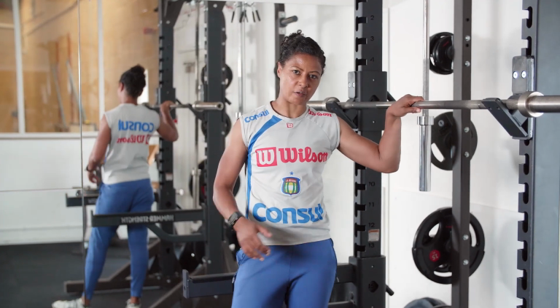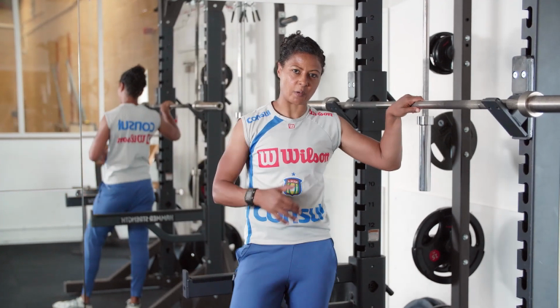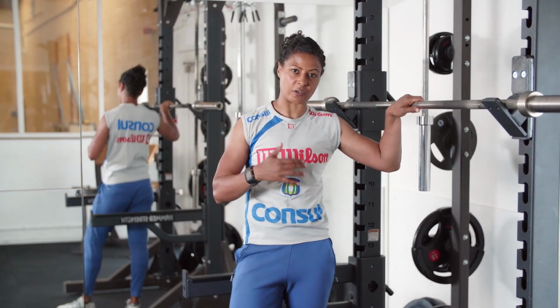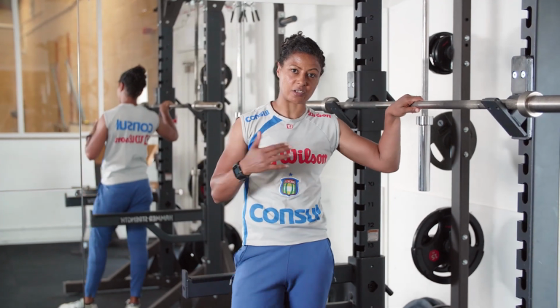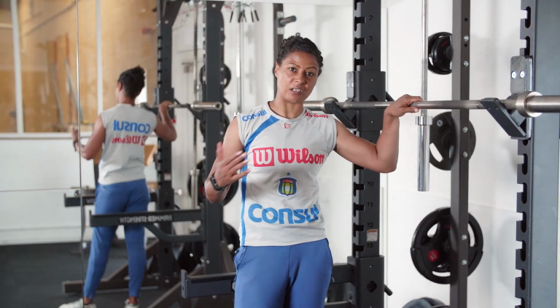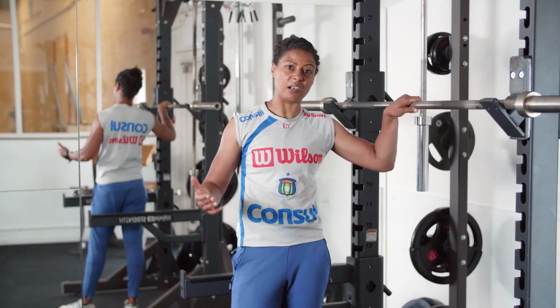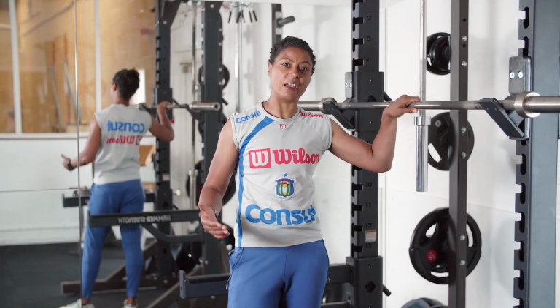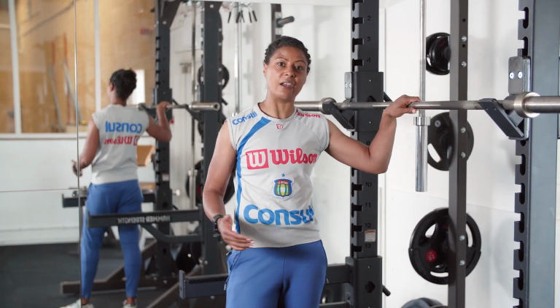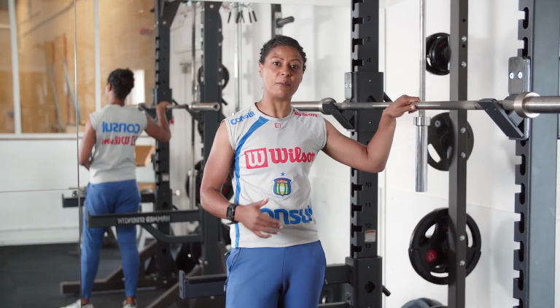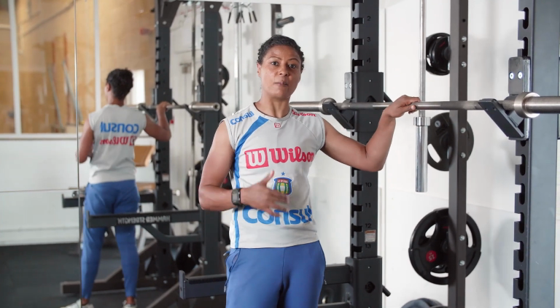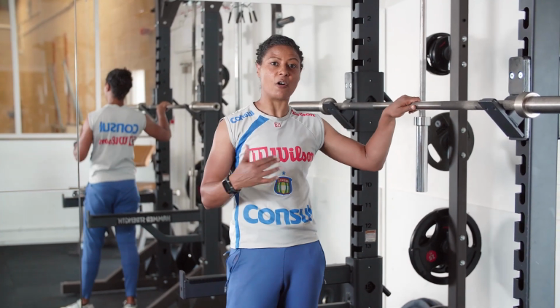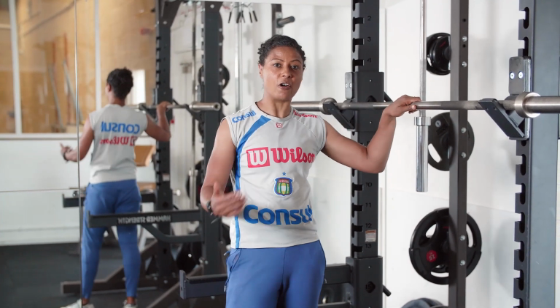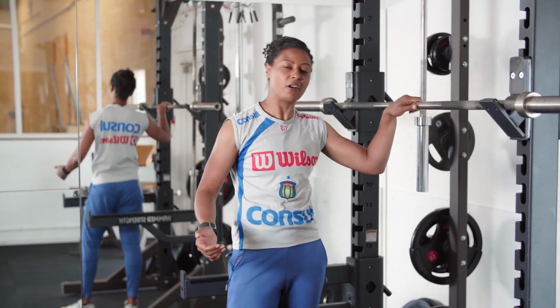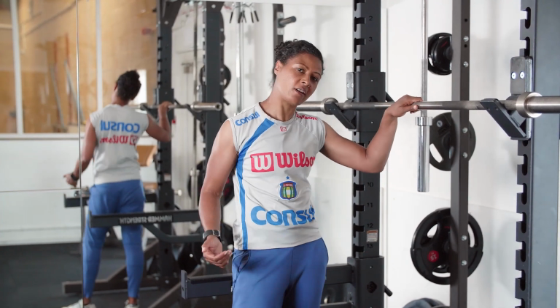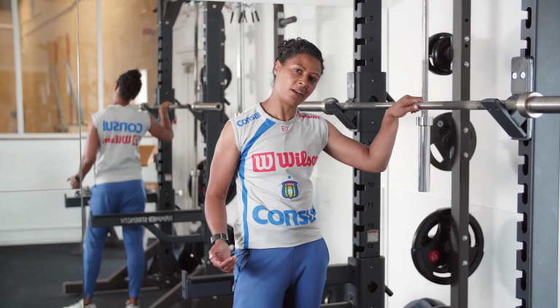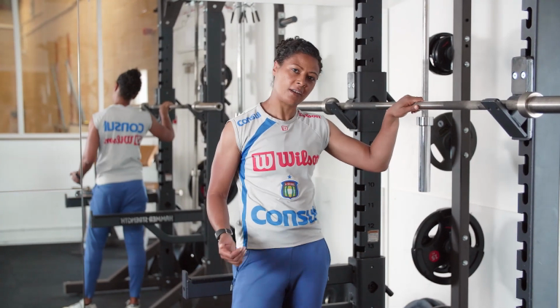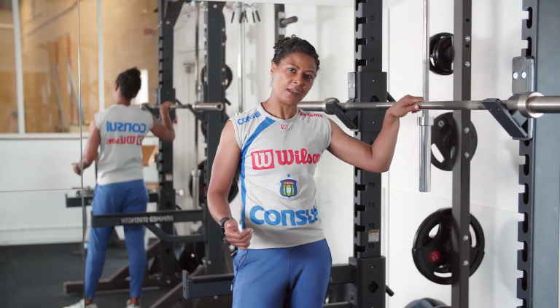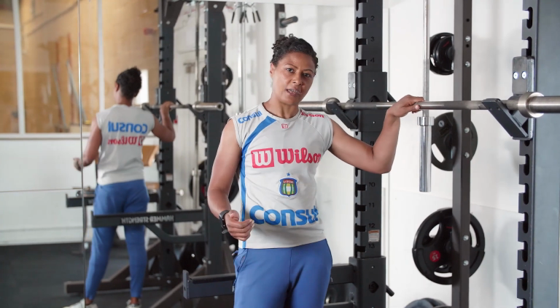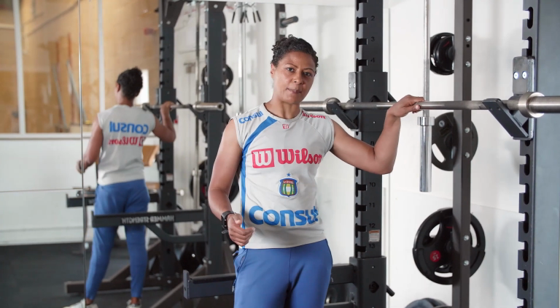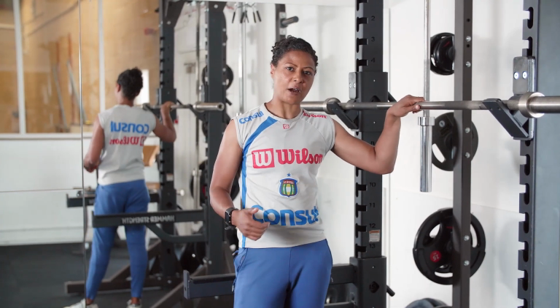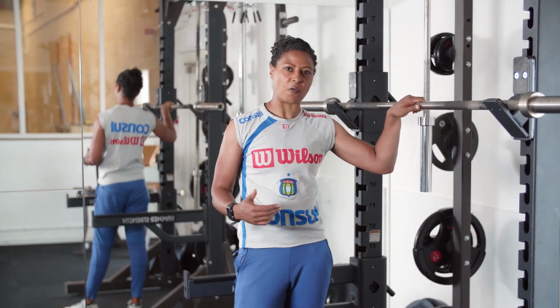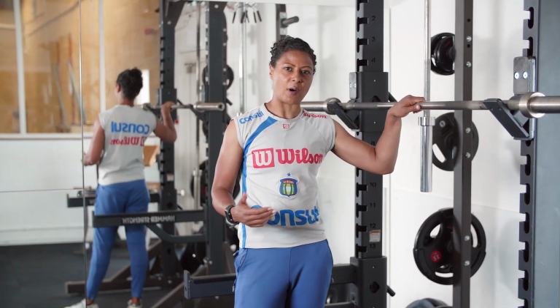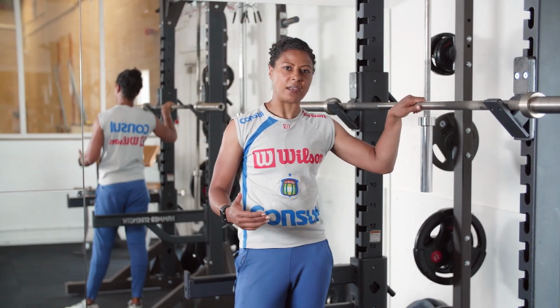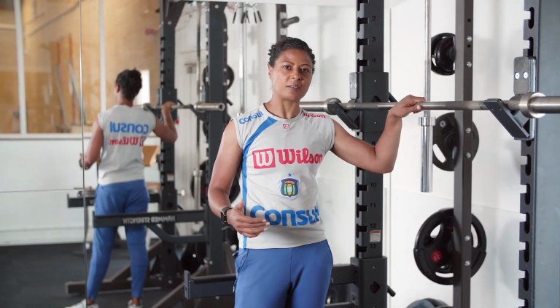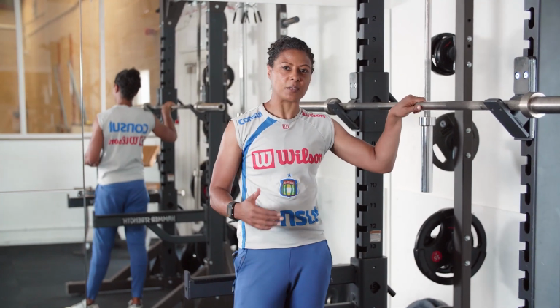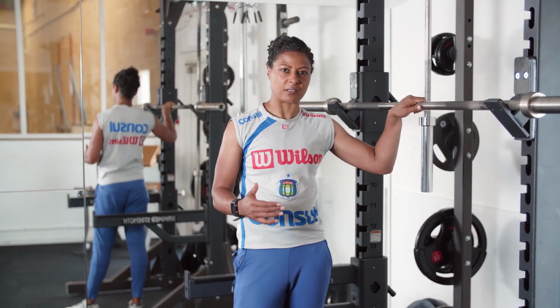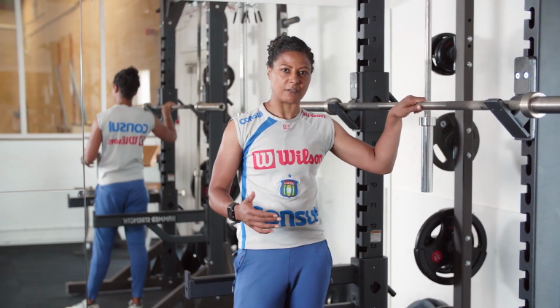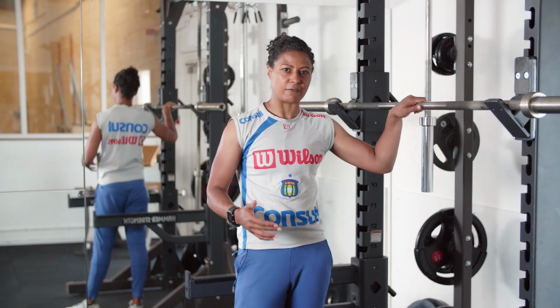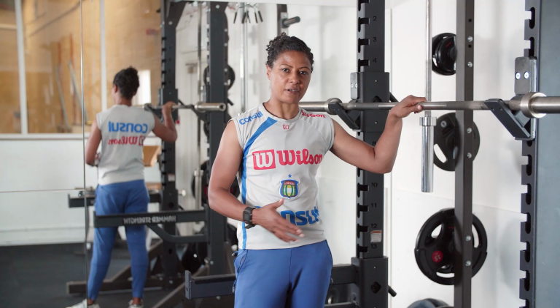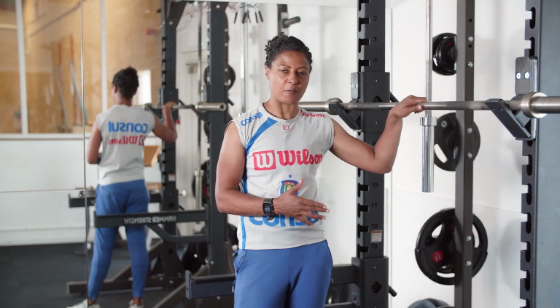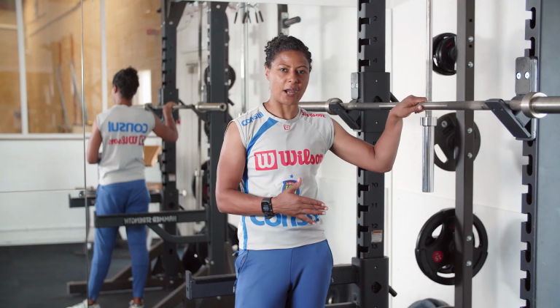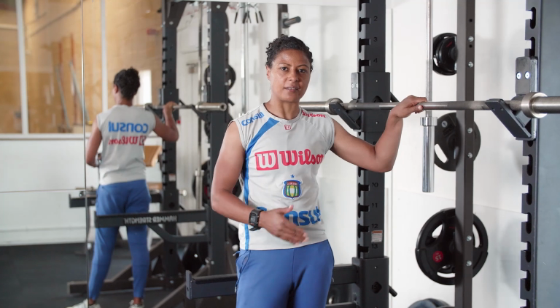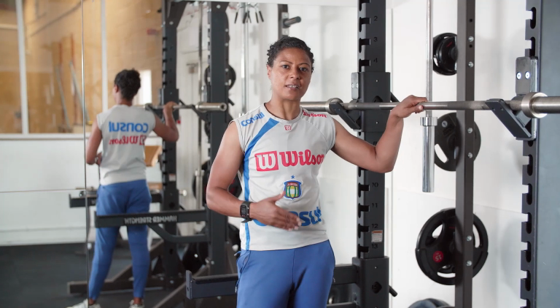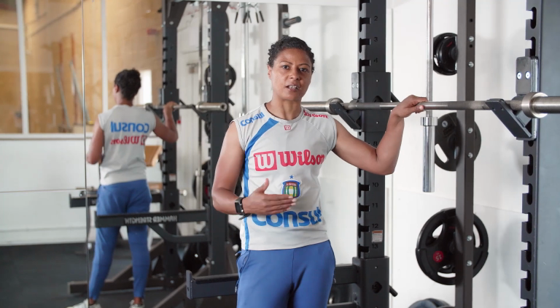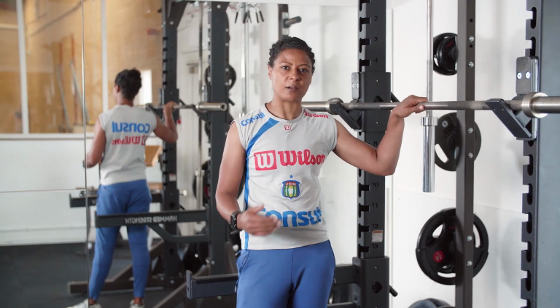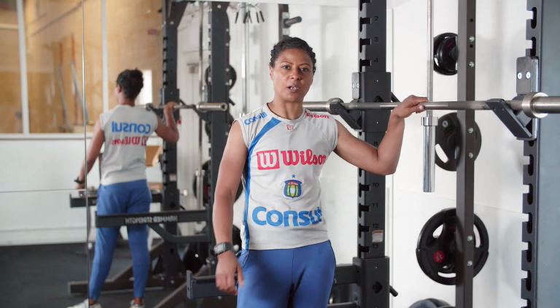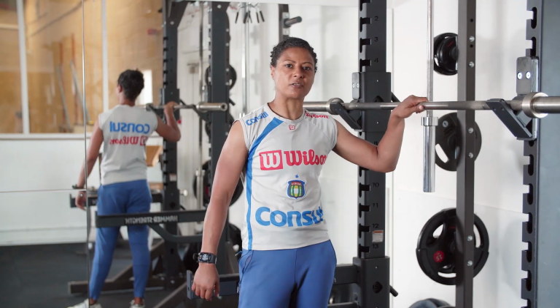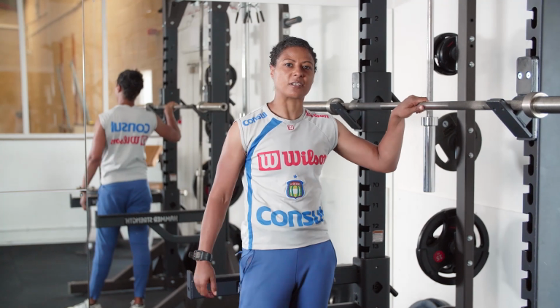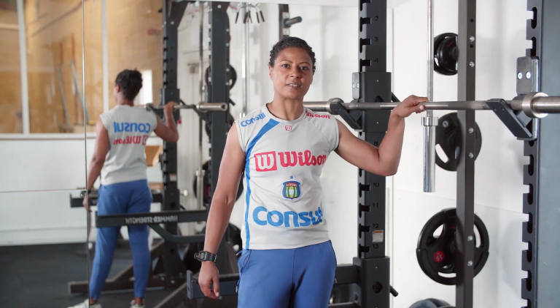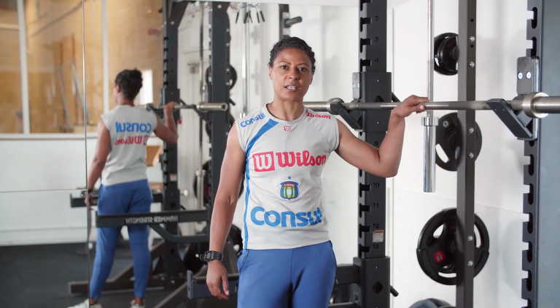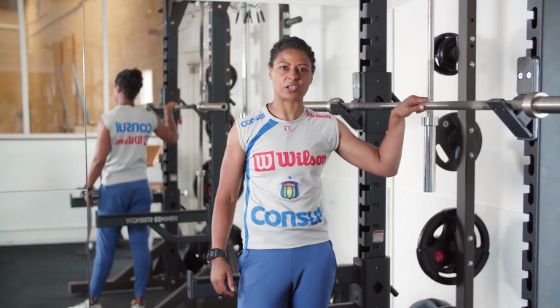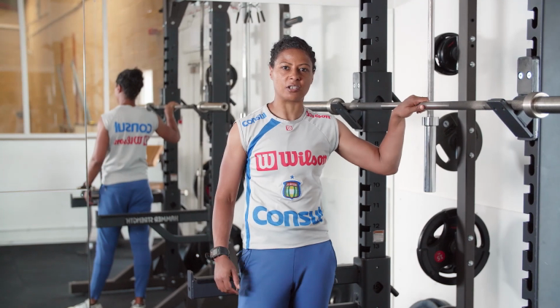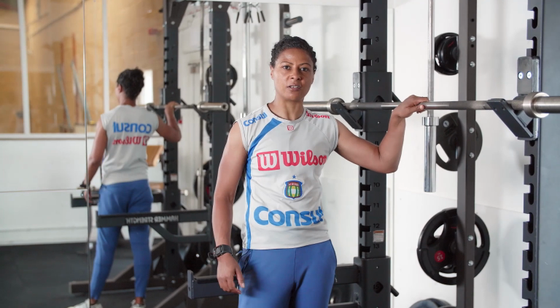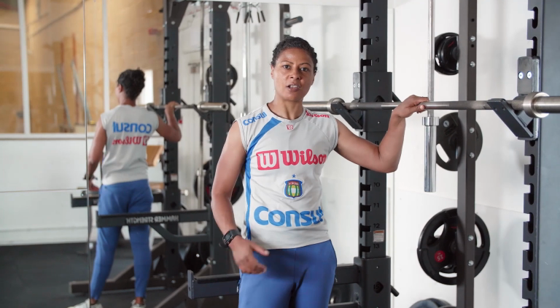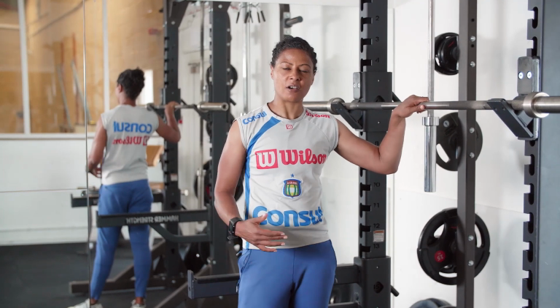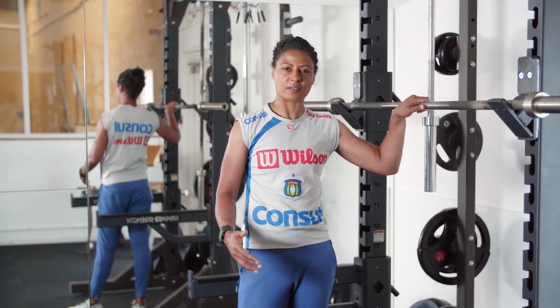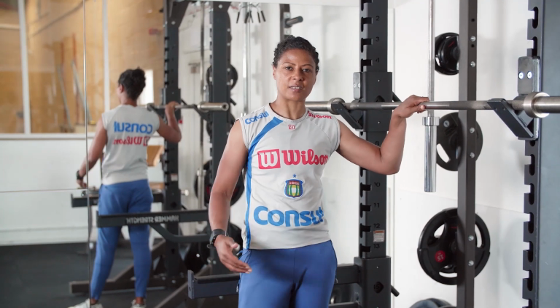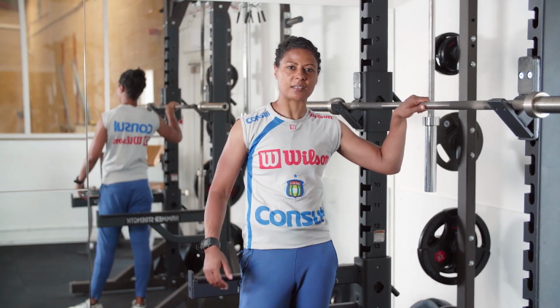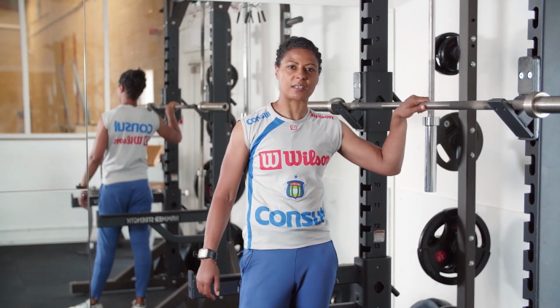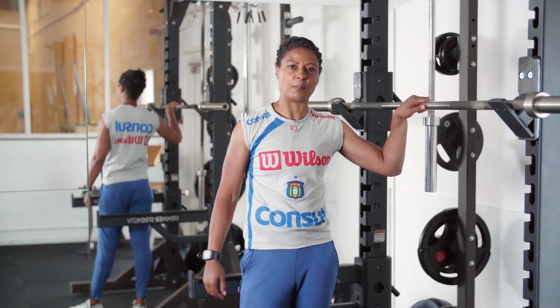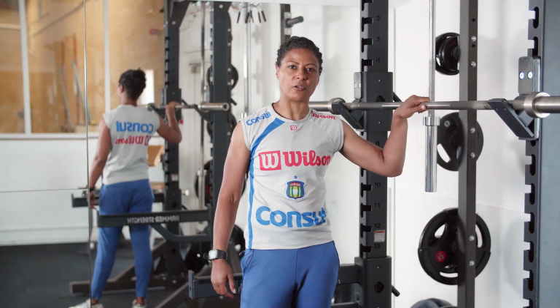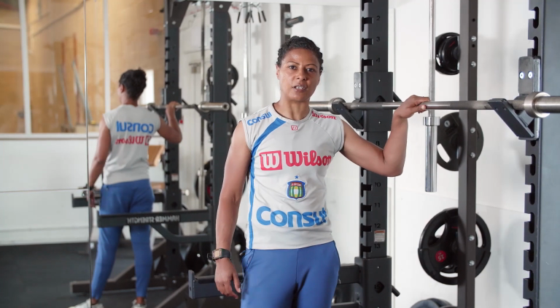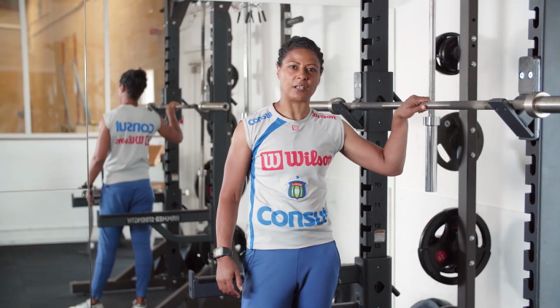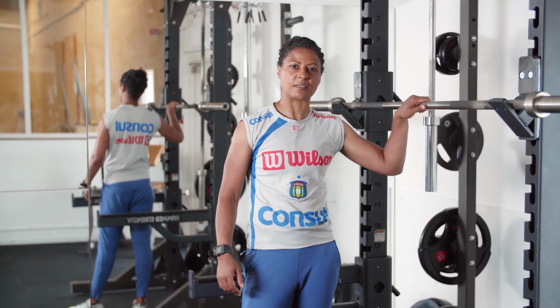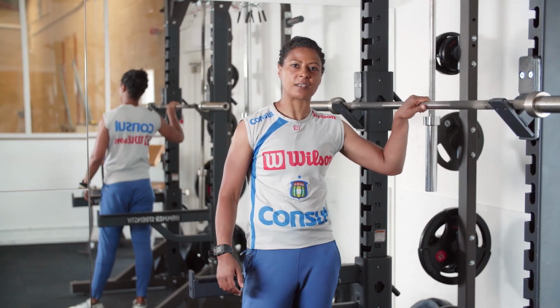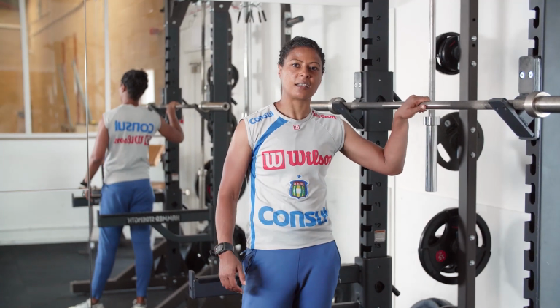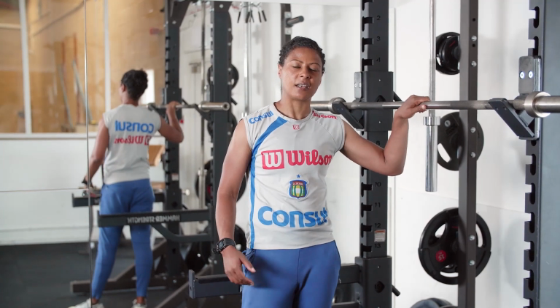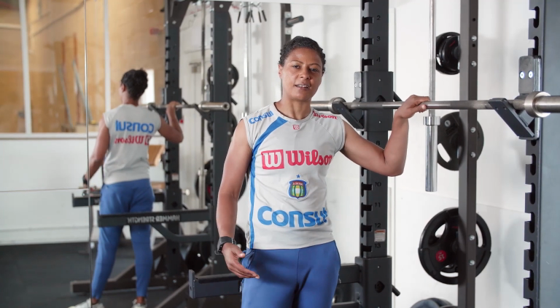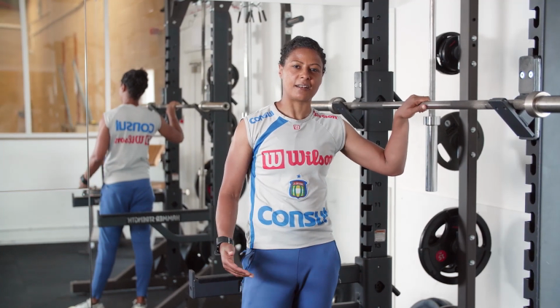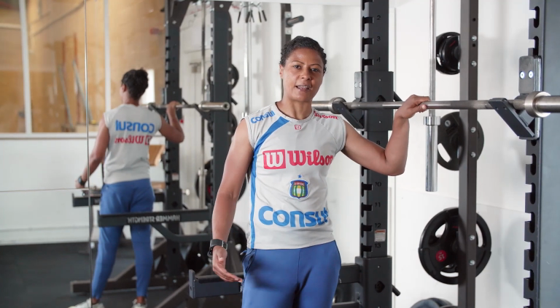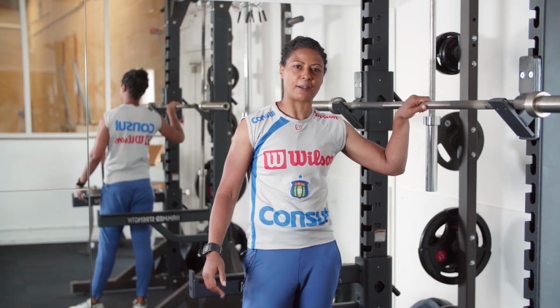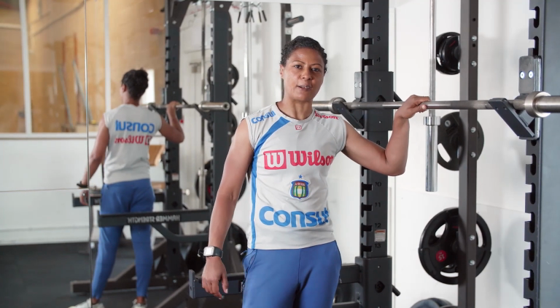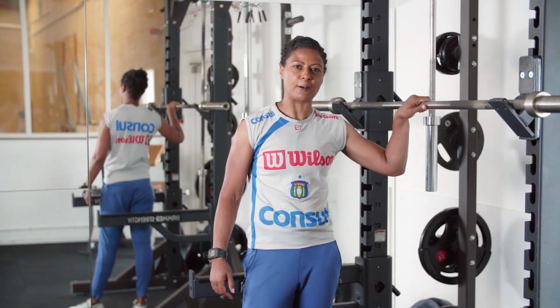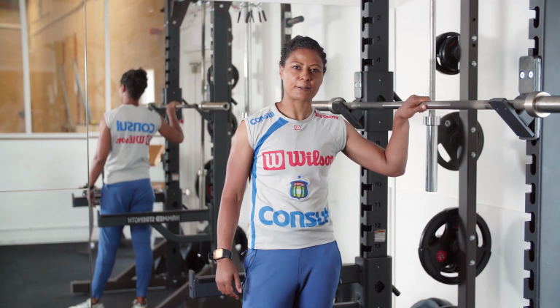If you want to learn more about weights, particularly free weights, then come along to the session on Saturday mornings at 9 o'clock.